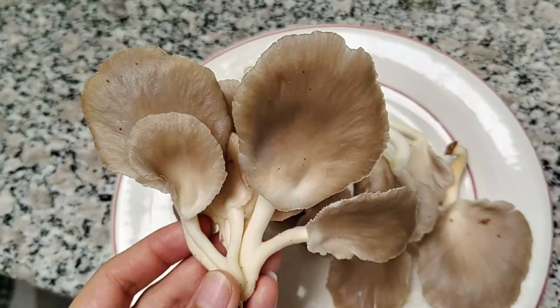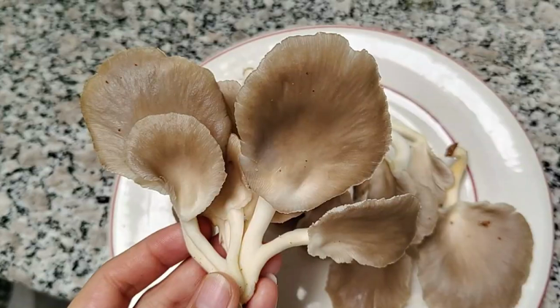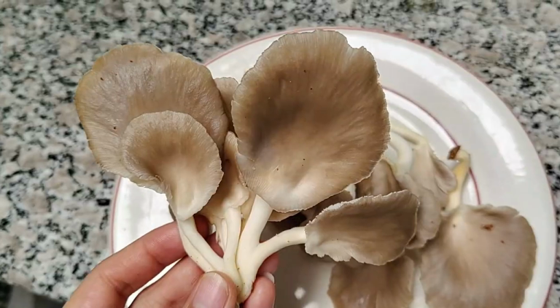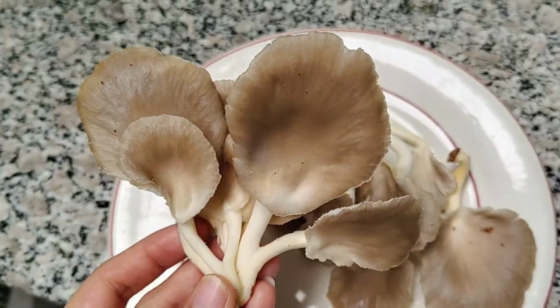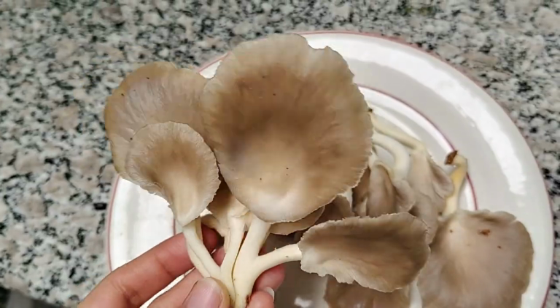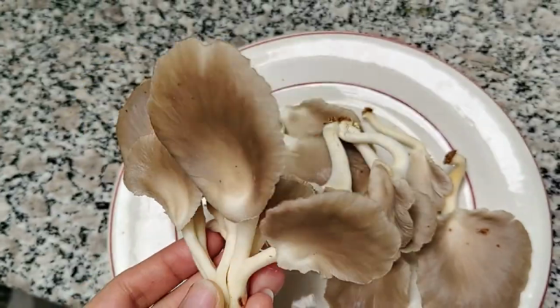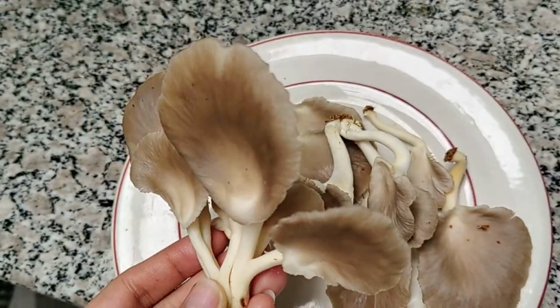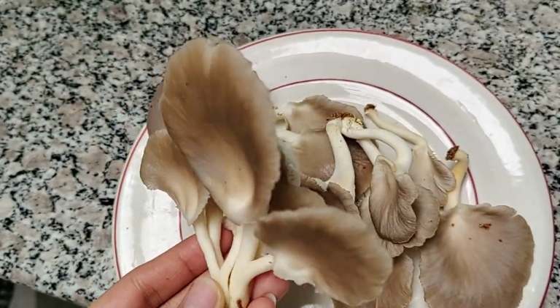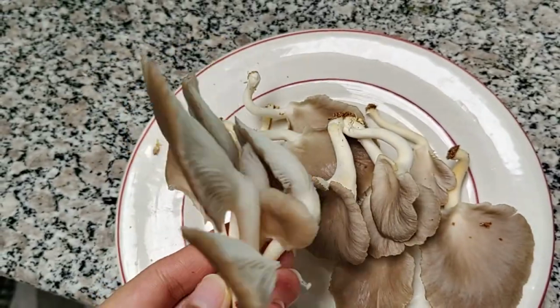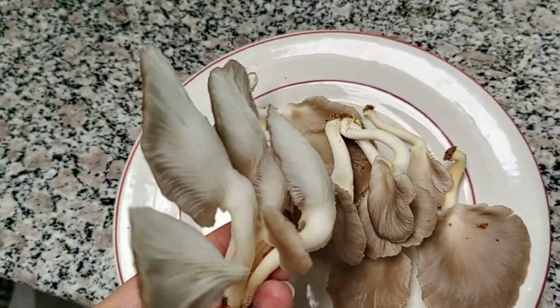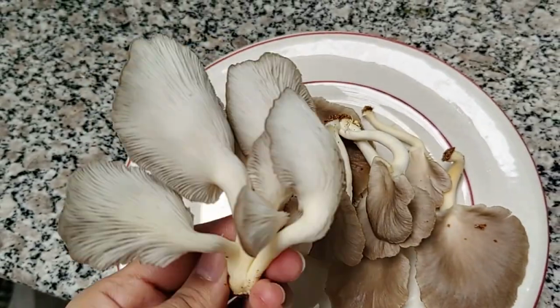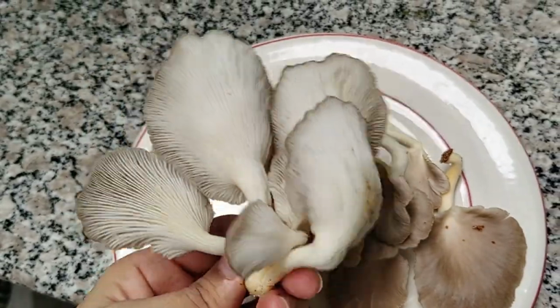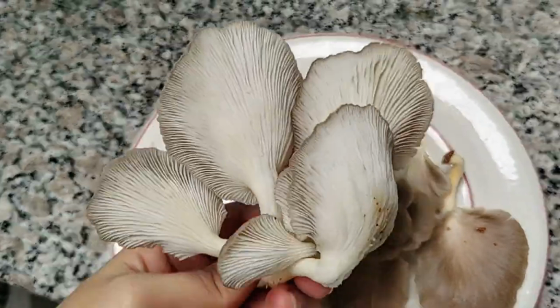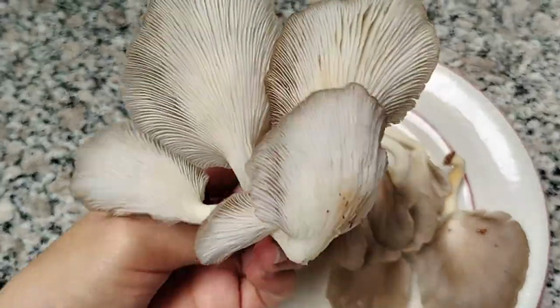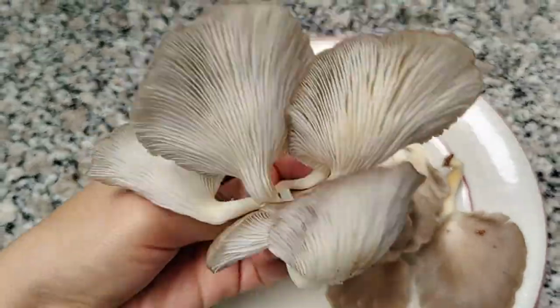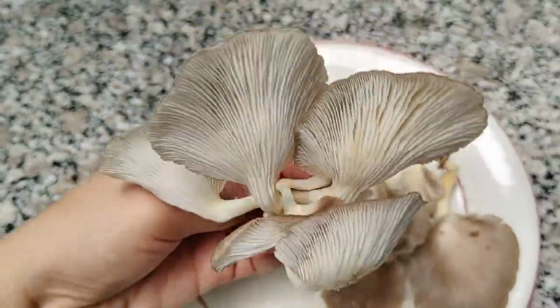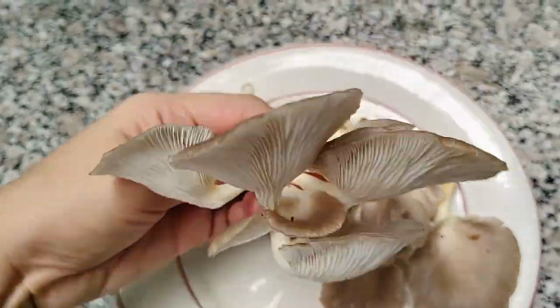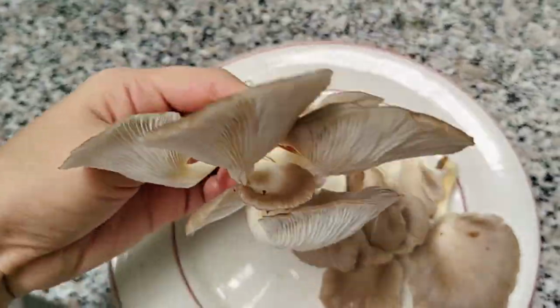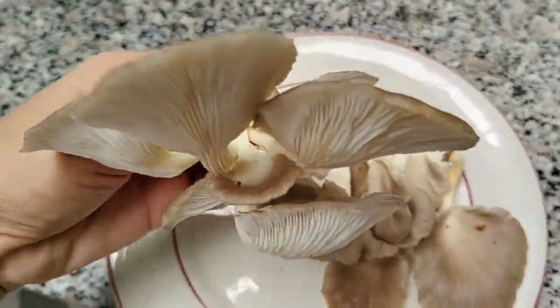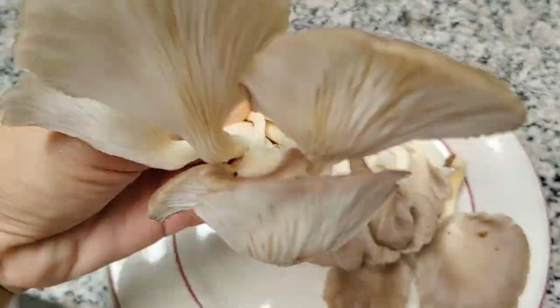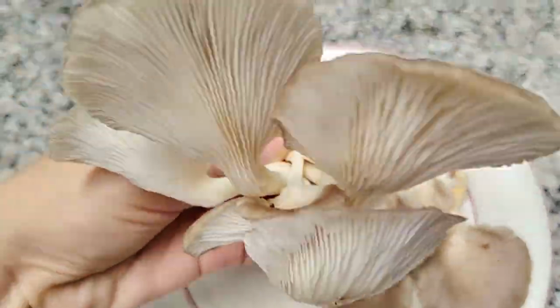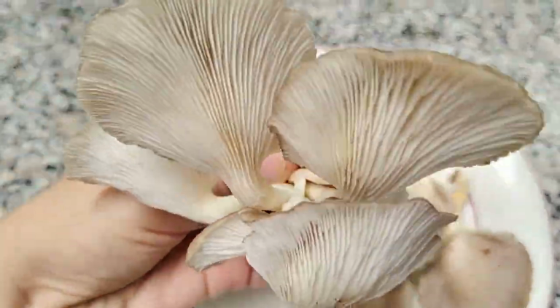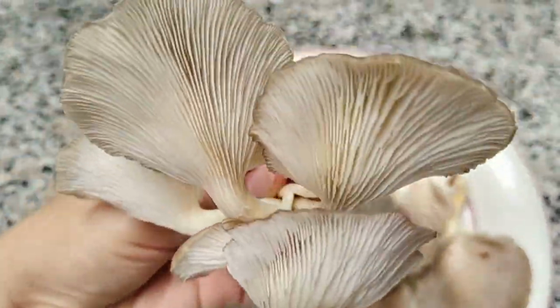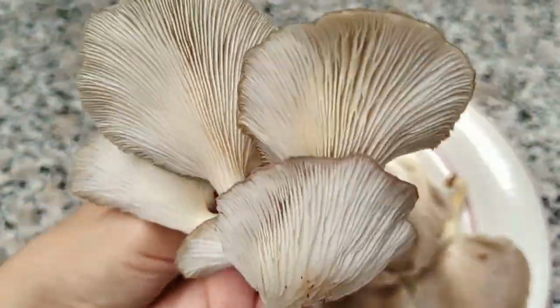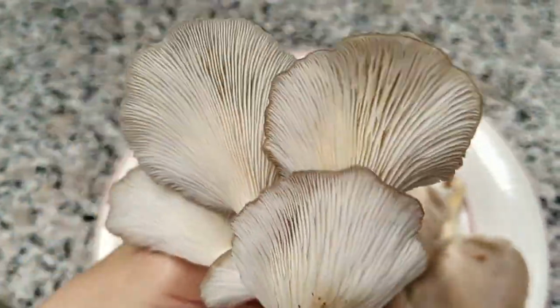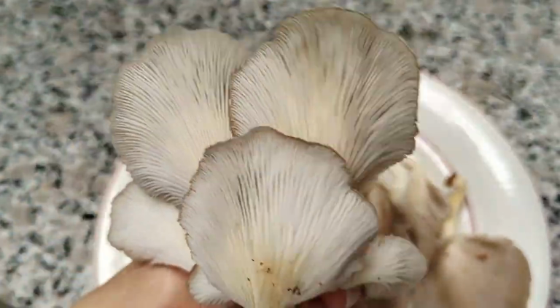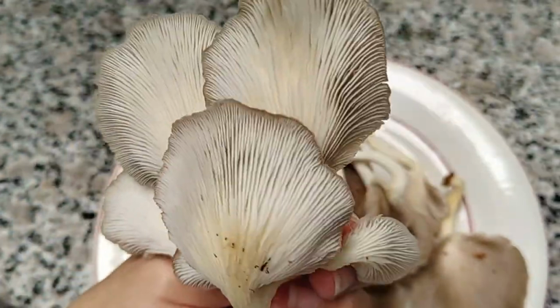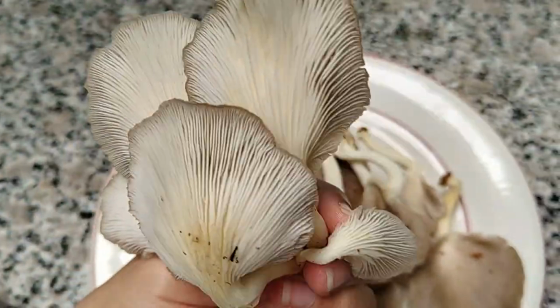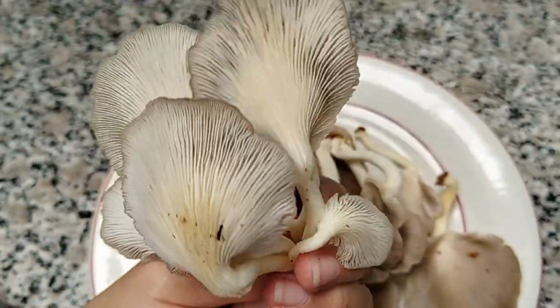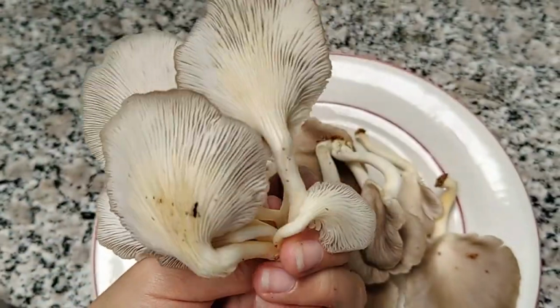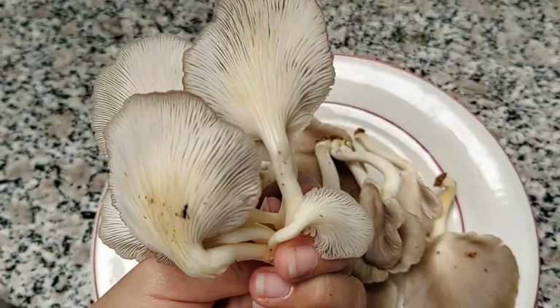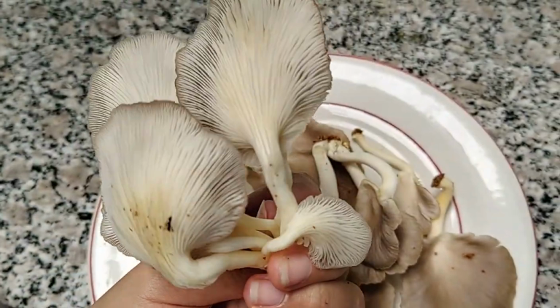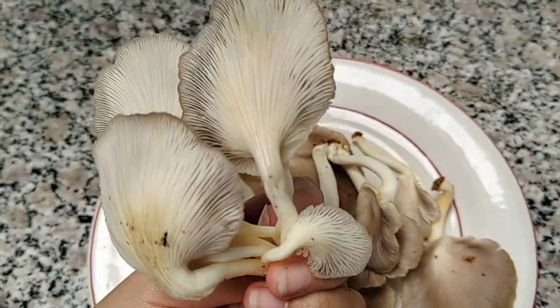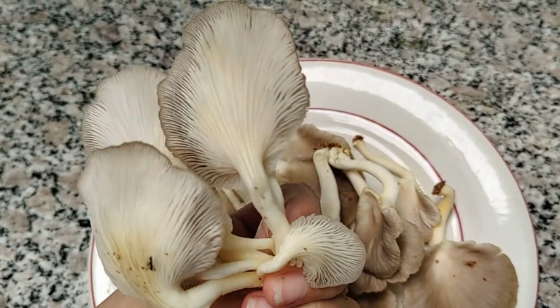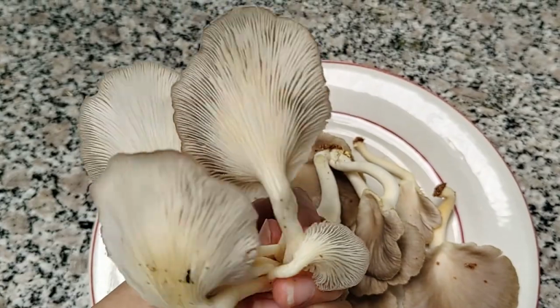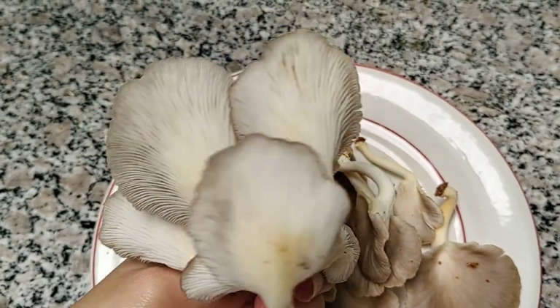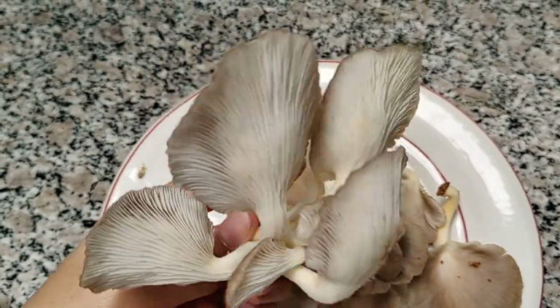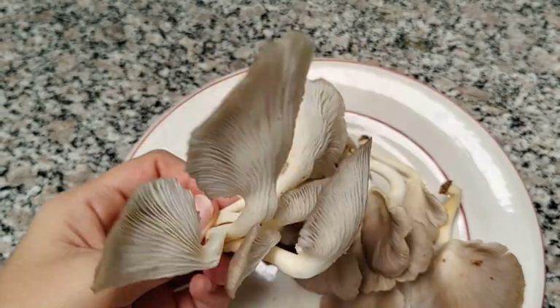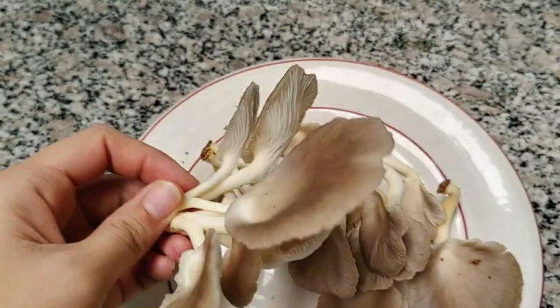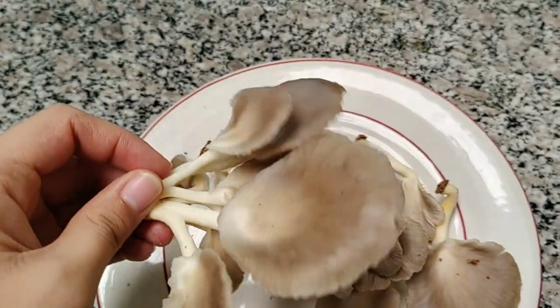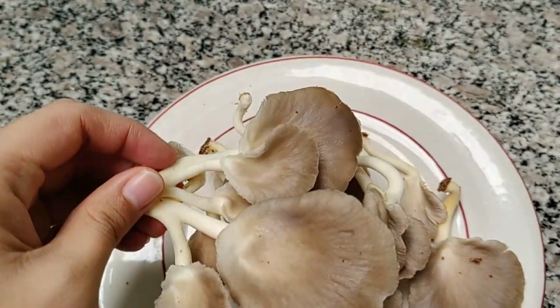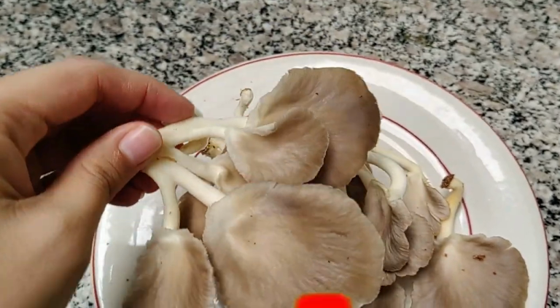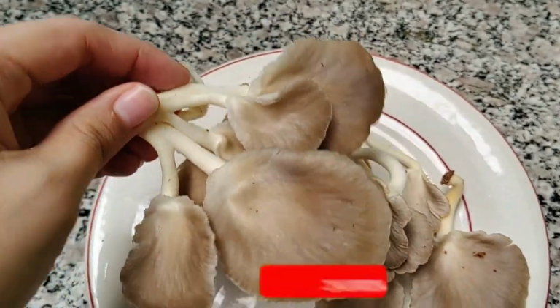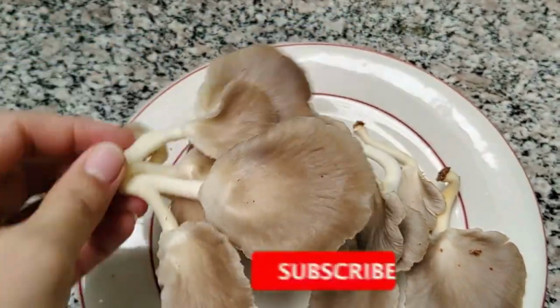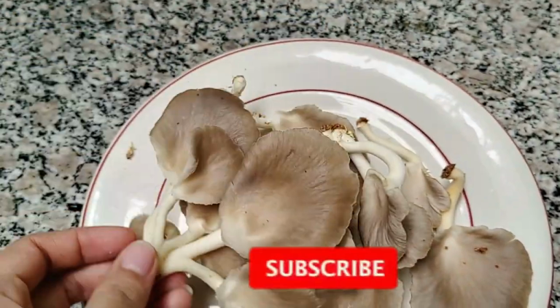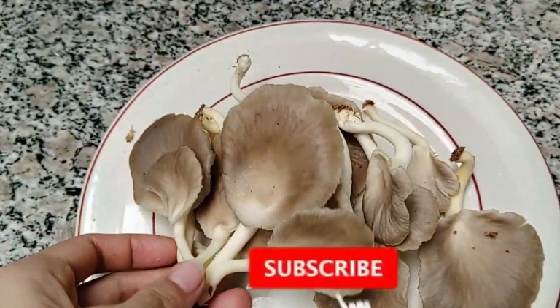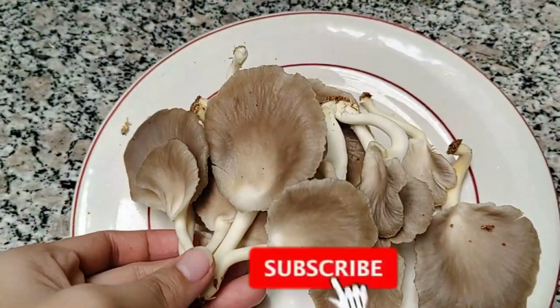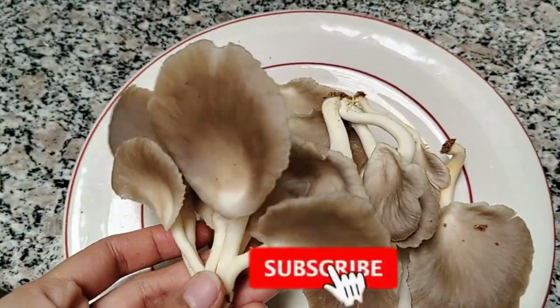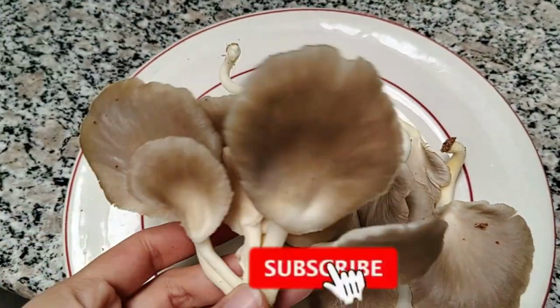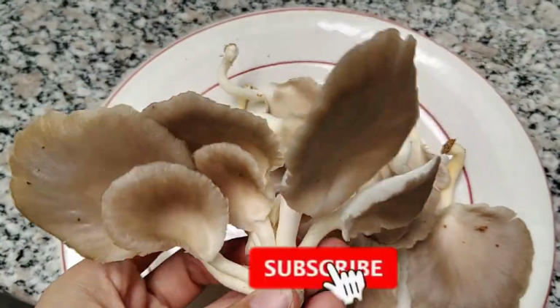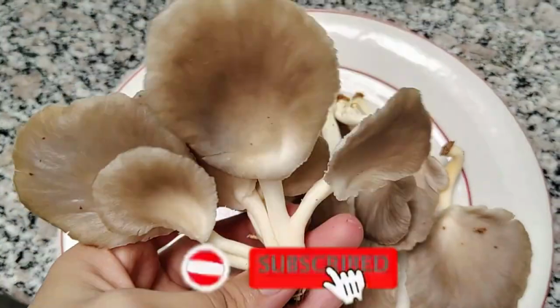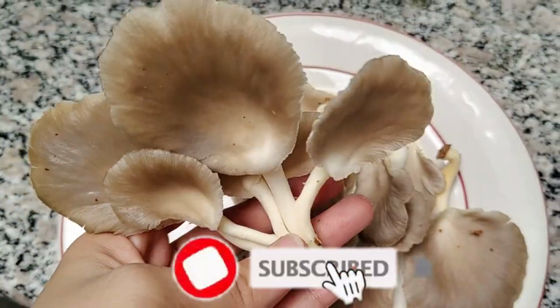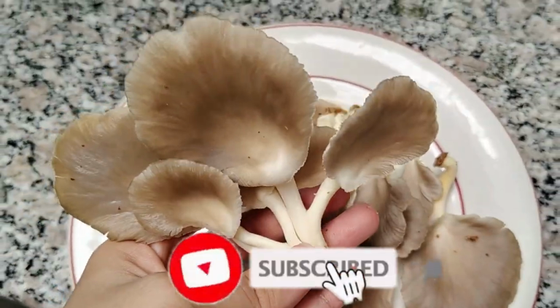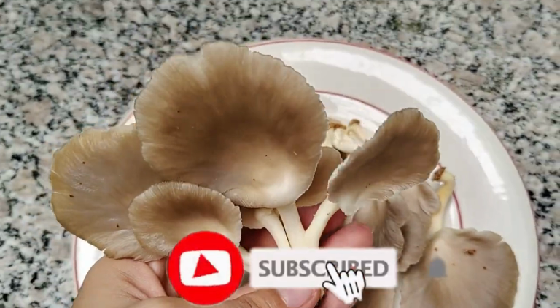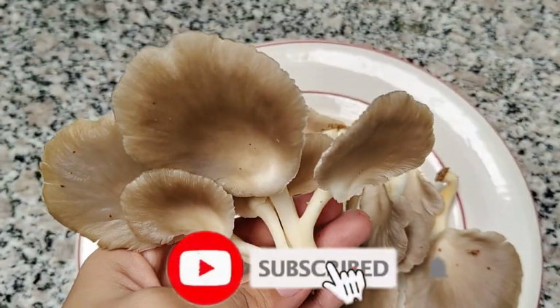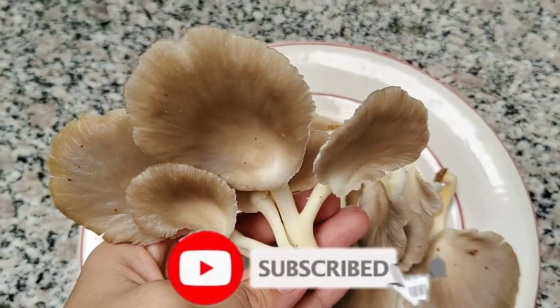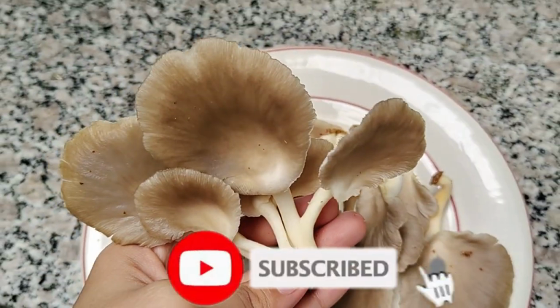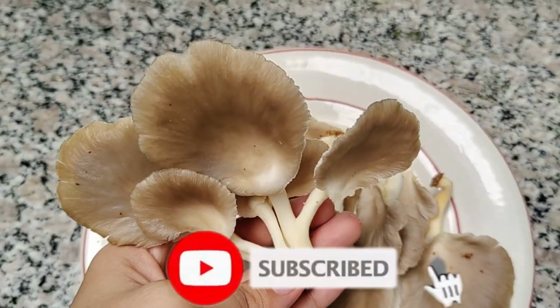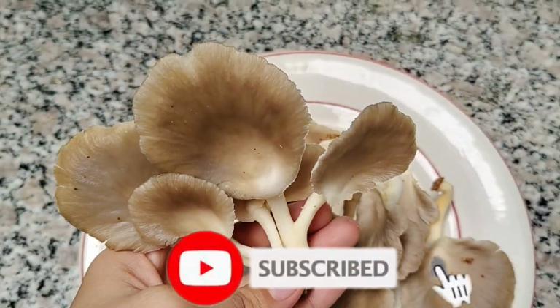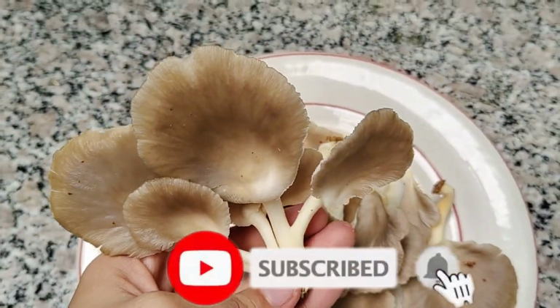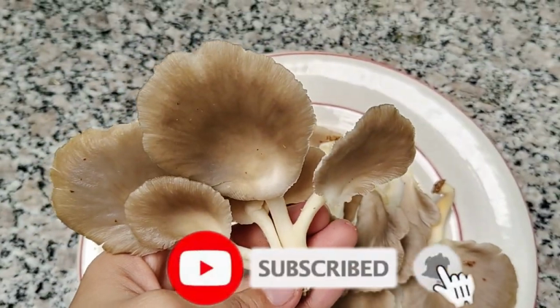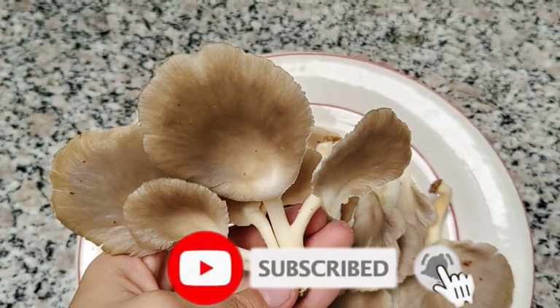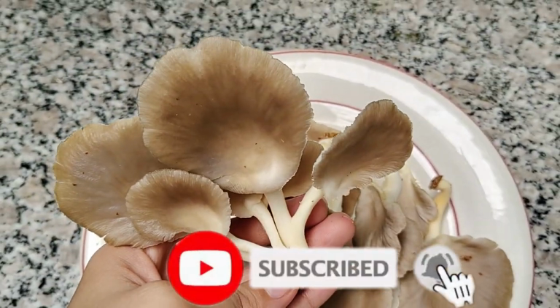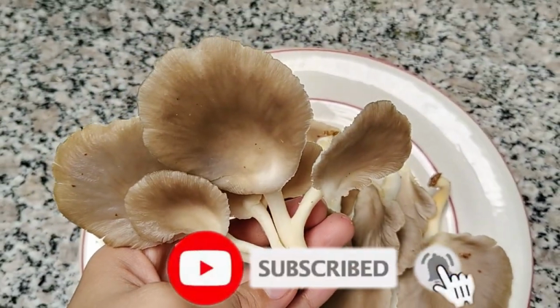And now it's done — you can grow mushrooms at home! Thank you guys for watching. Don't forget to subscribe for more videos. See you guys in the next one!